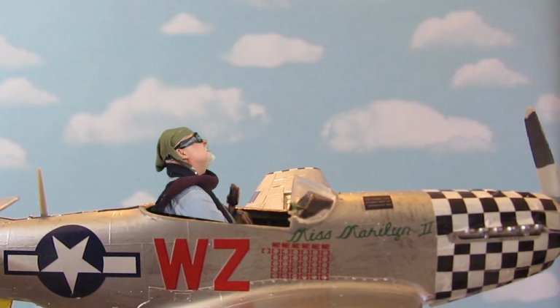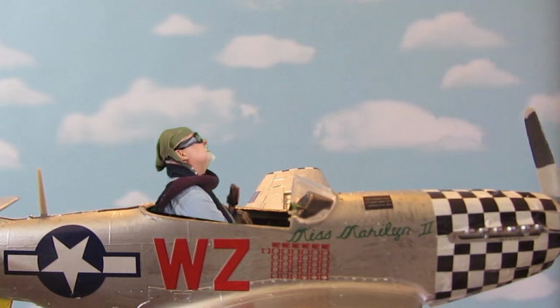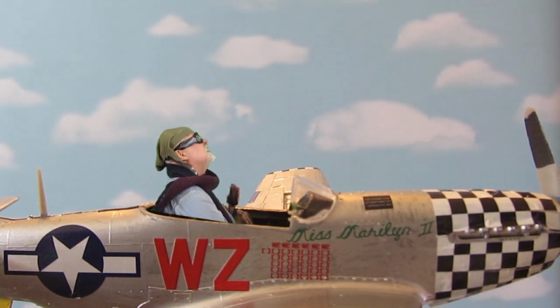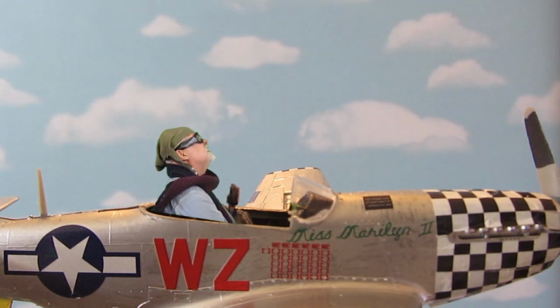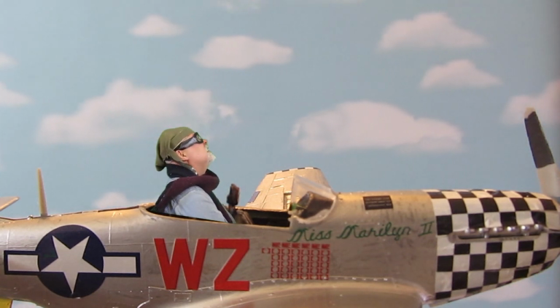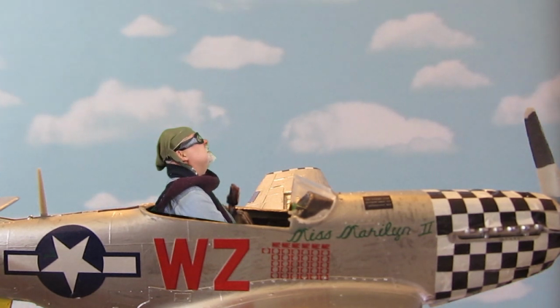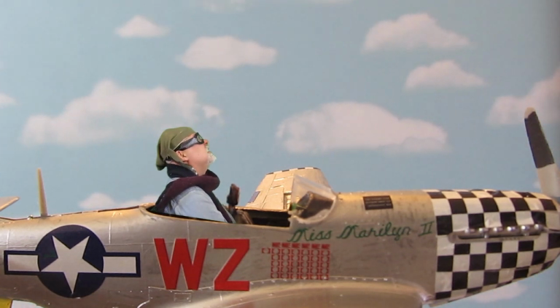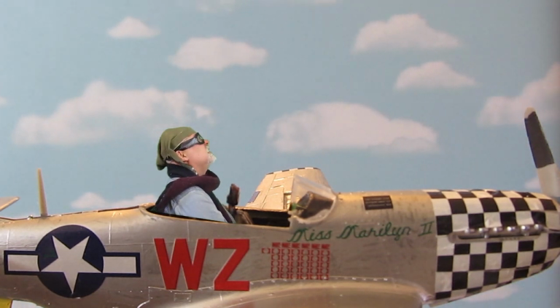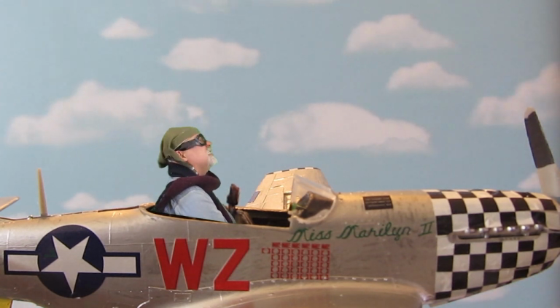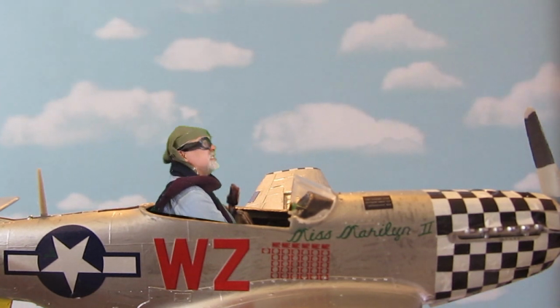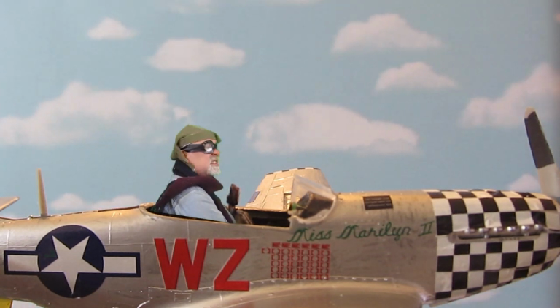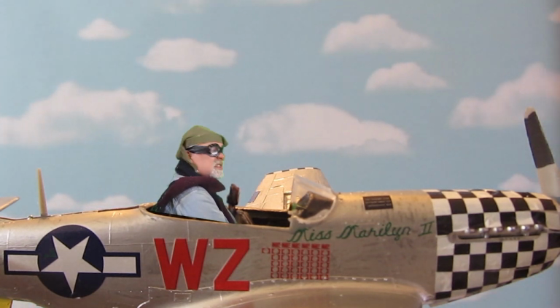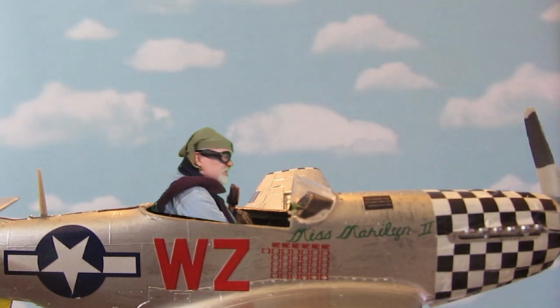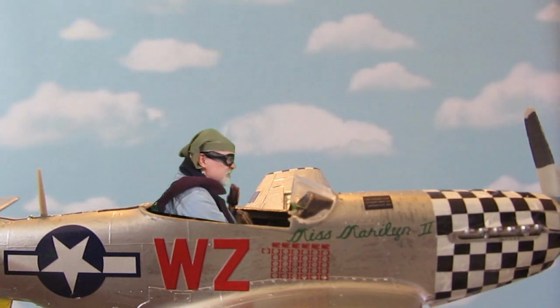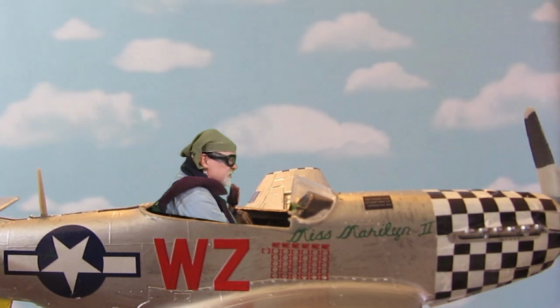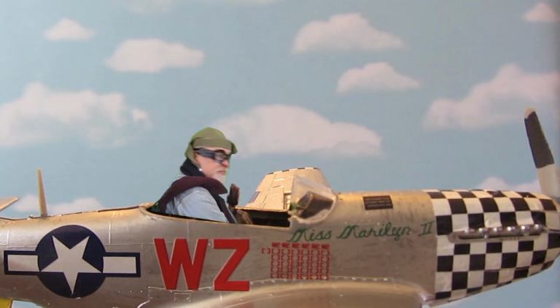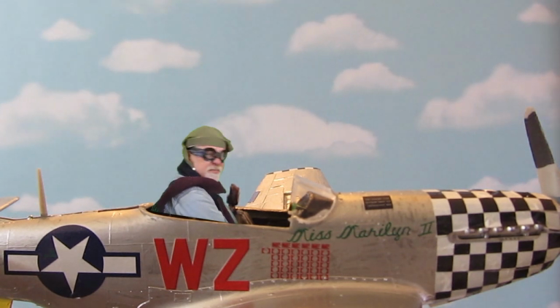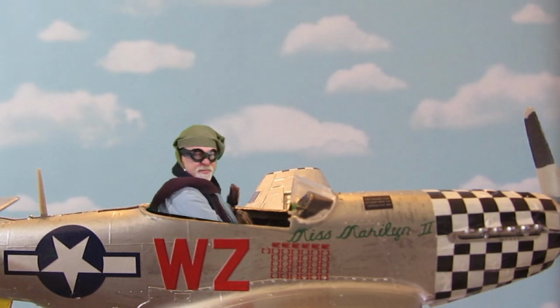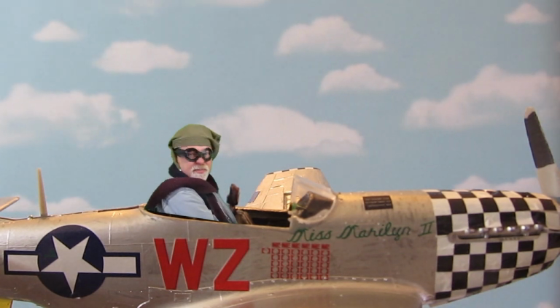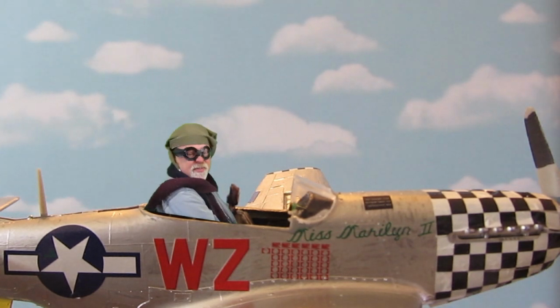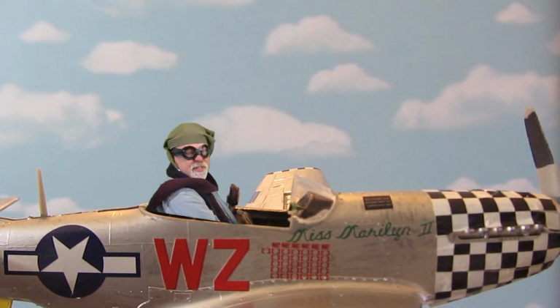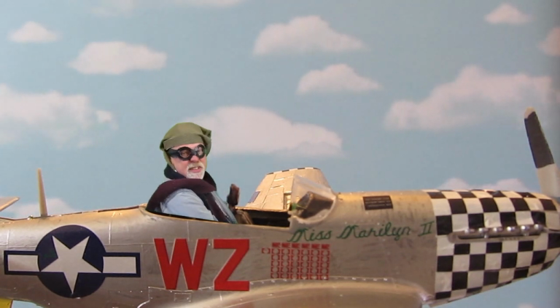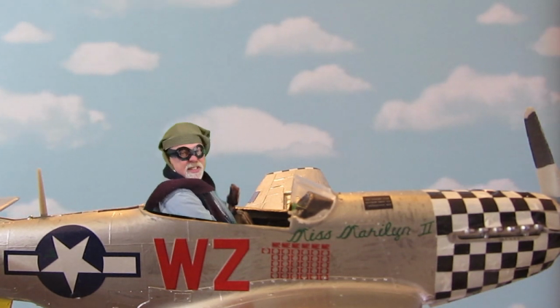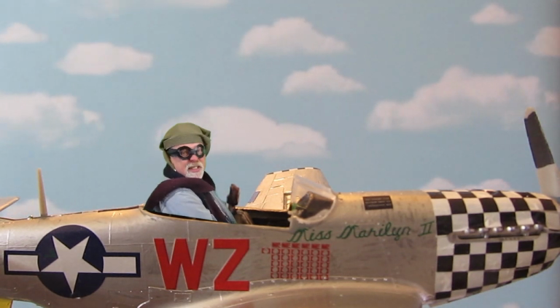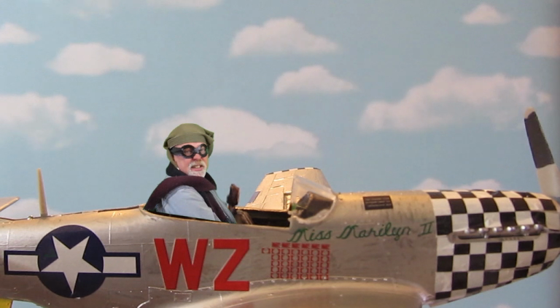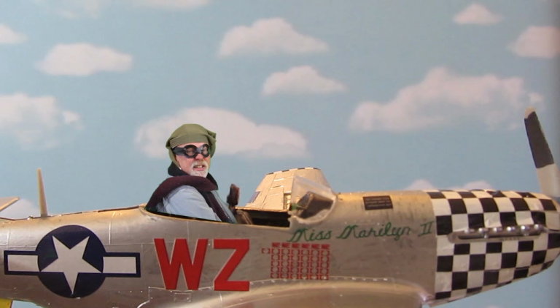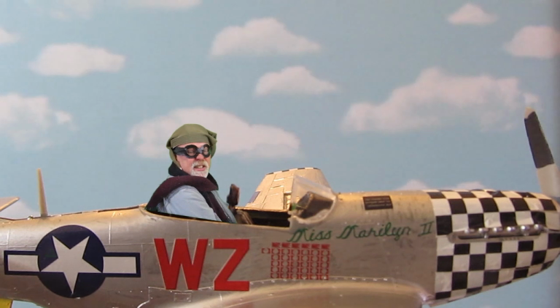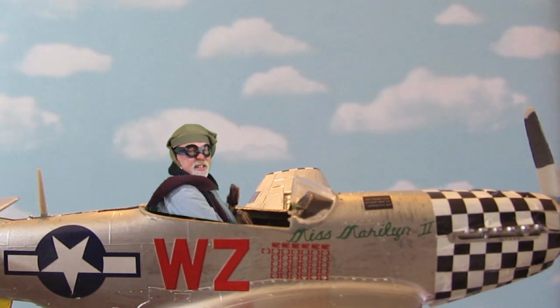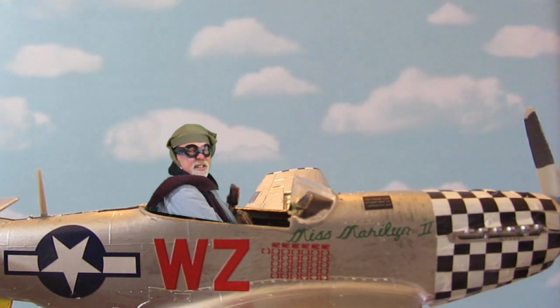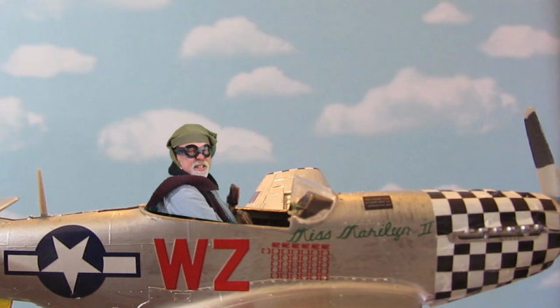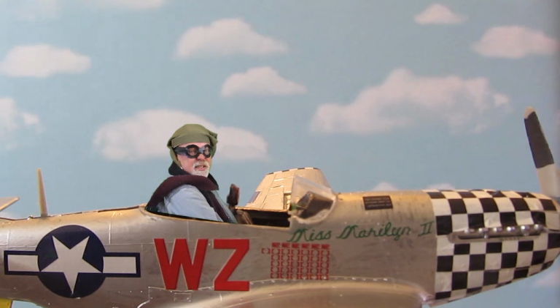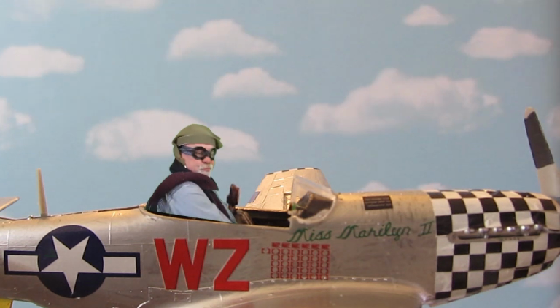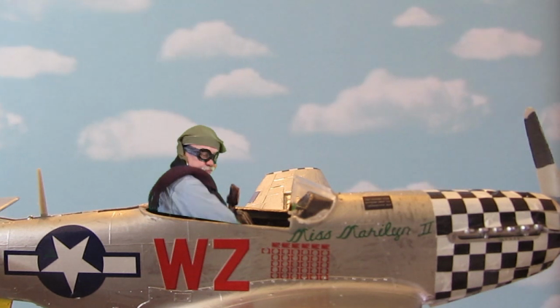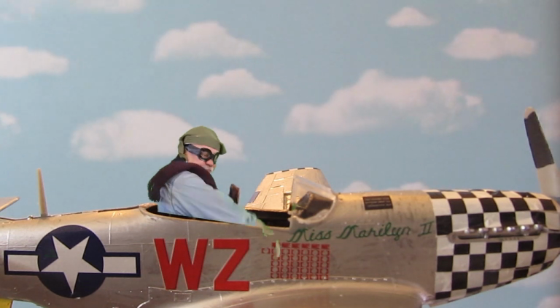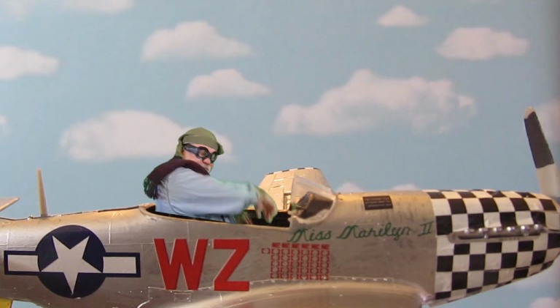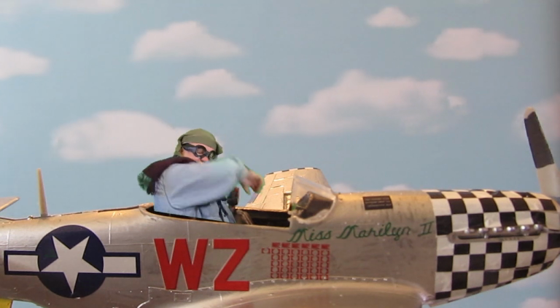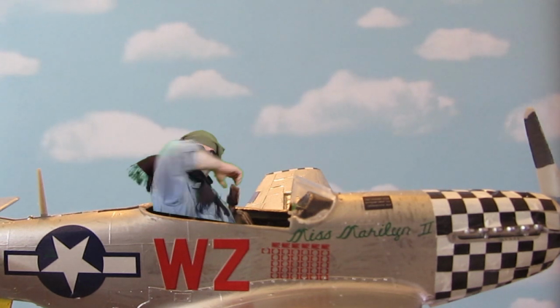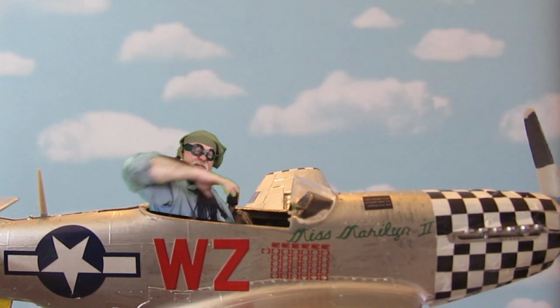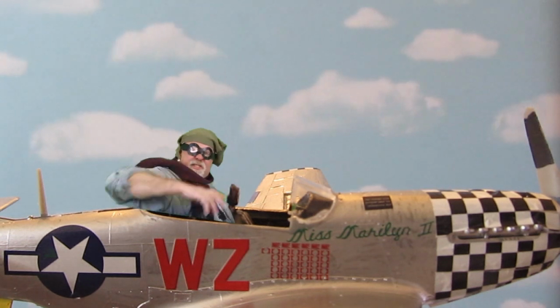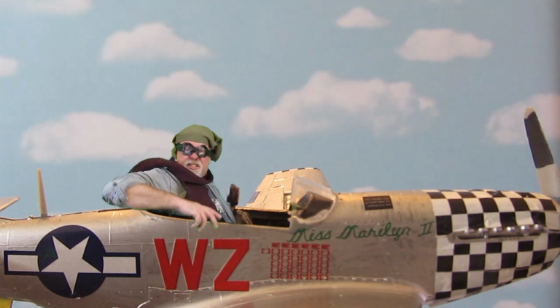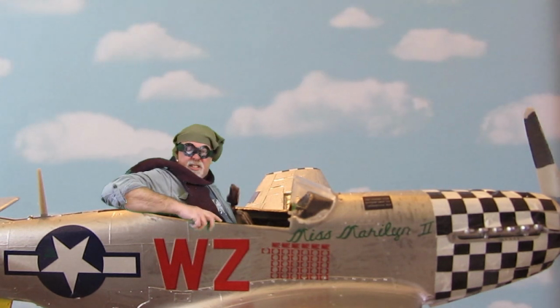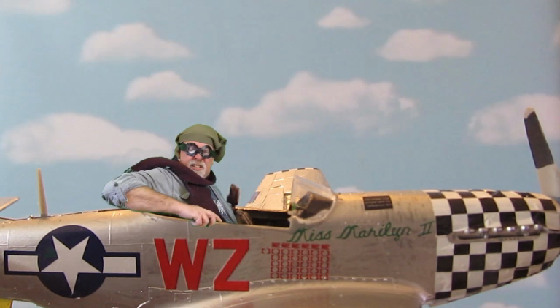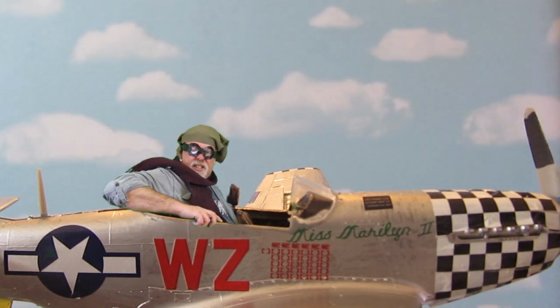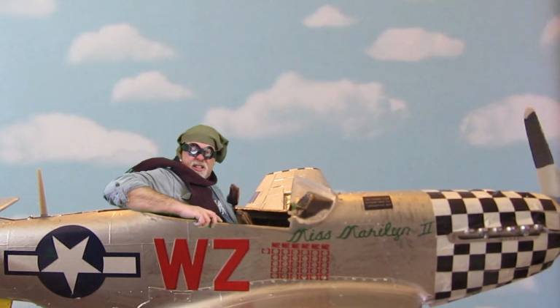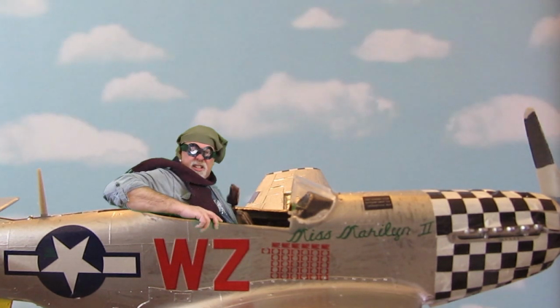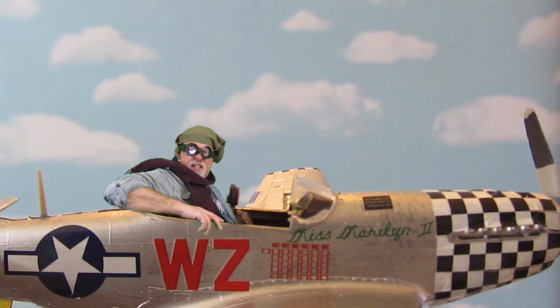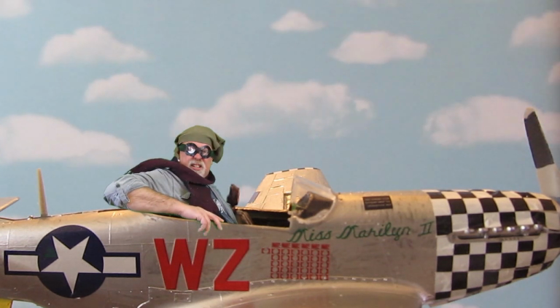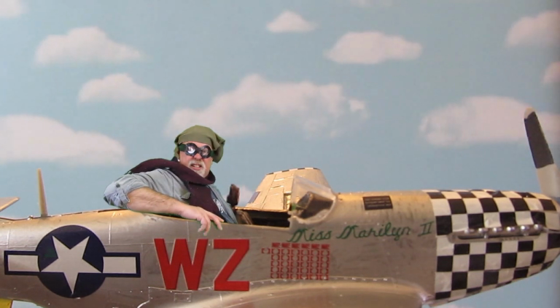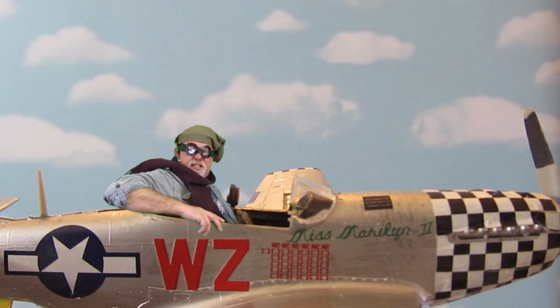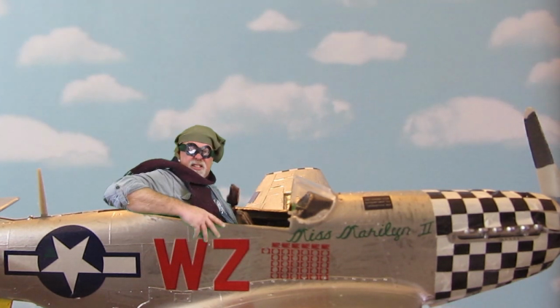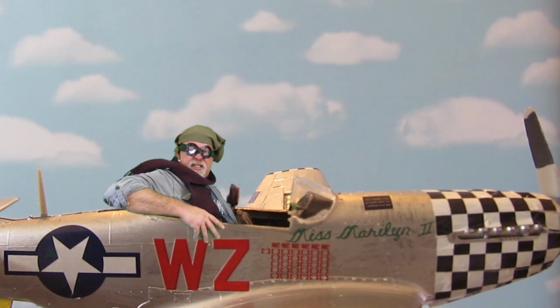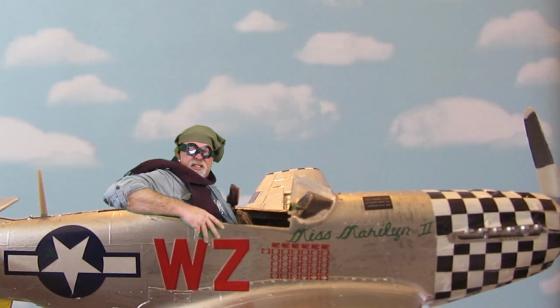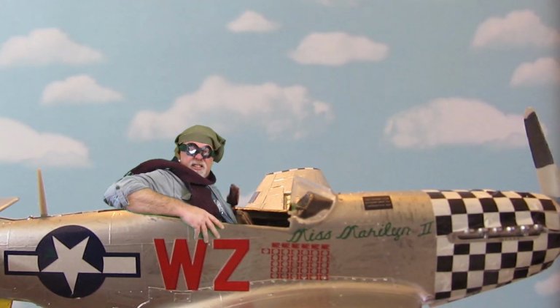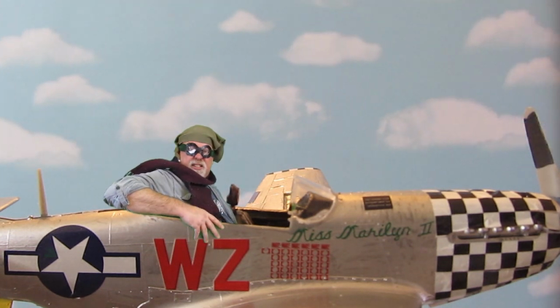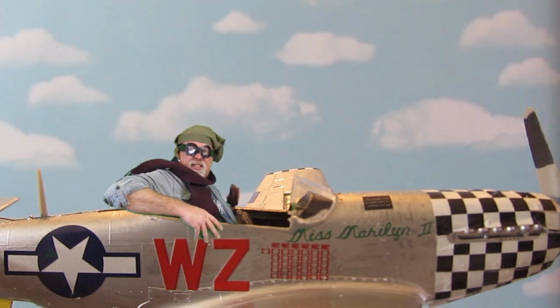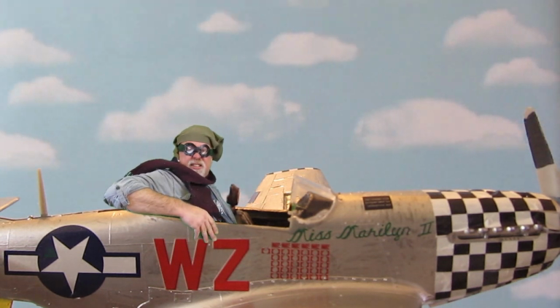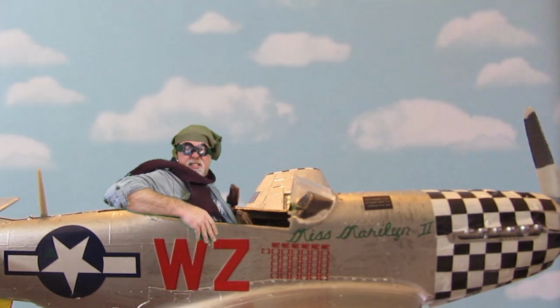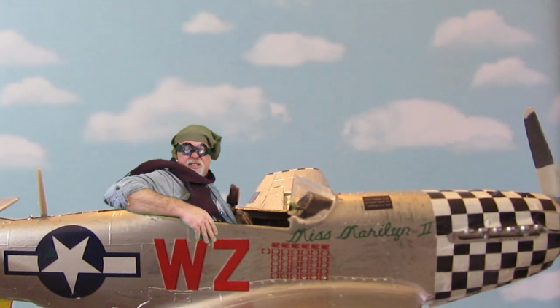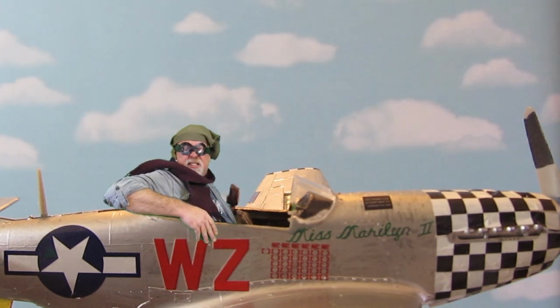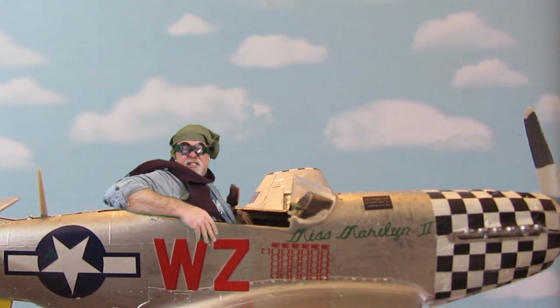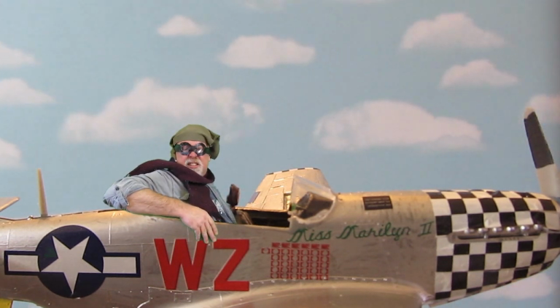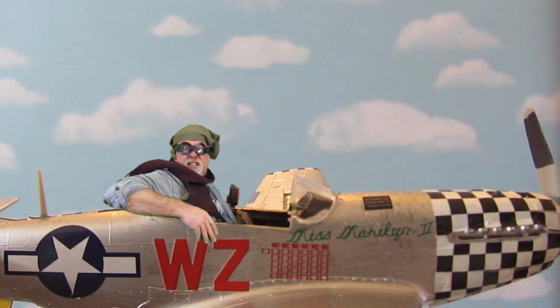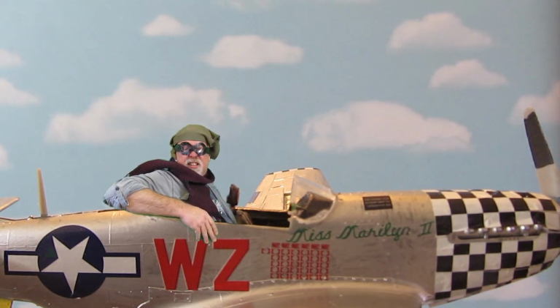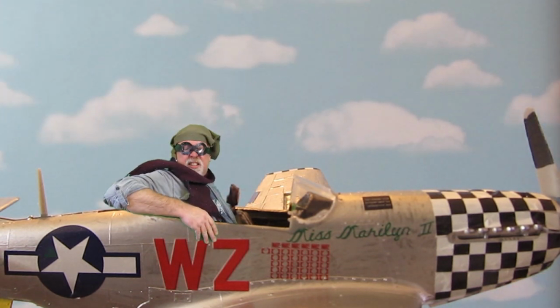I'll talk a little bit about scale. This is 1/48th scale, which means it's 1/48th the size of the real airplane.